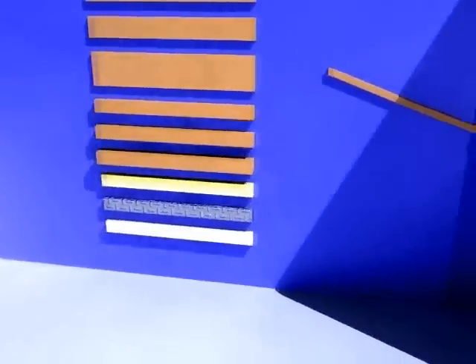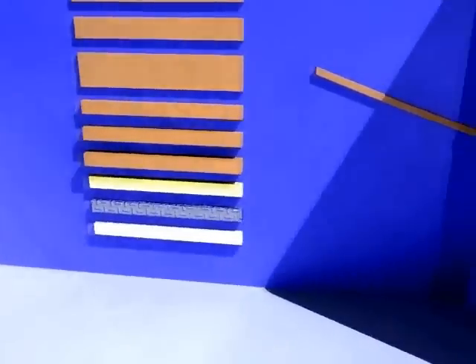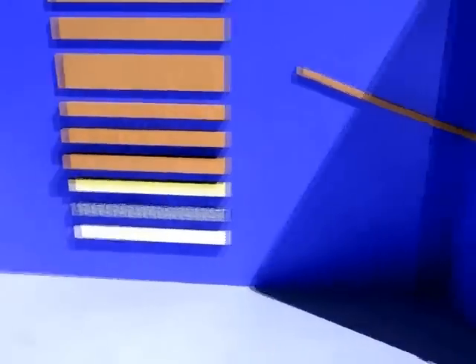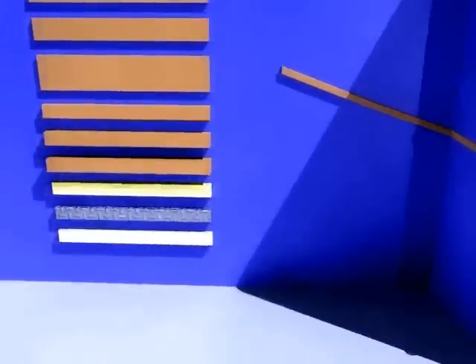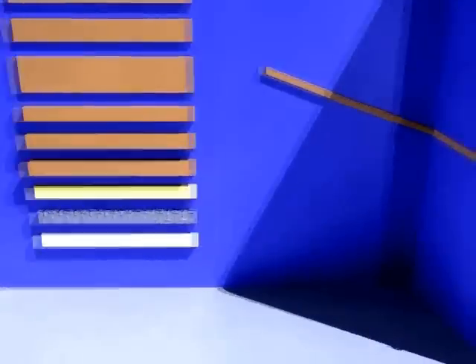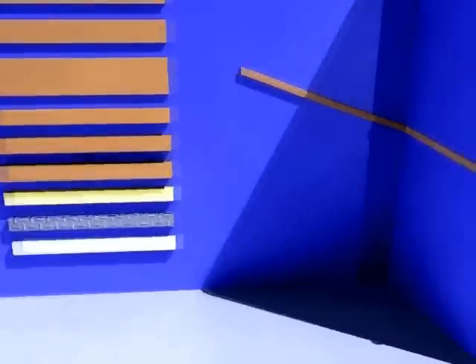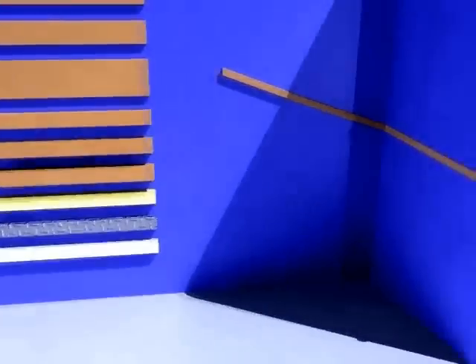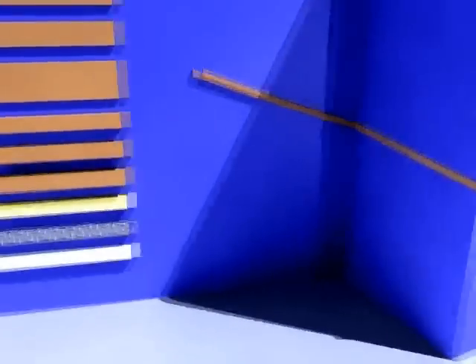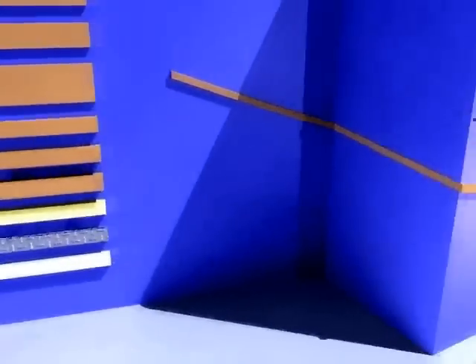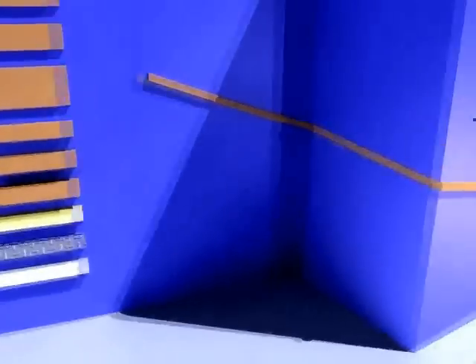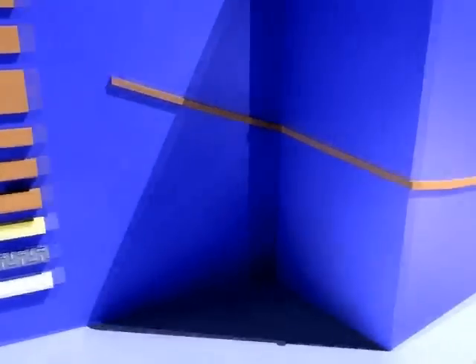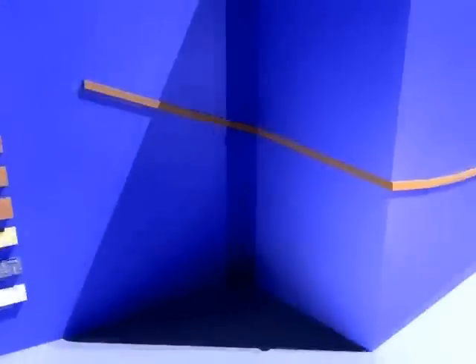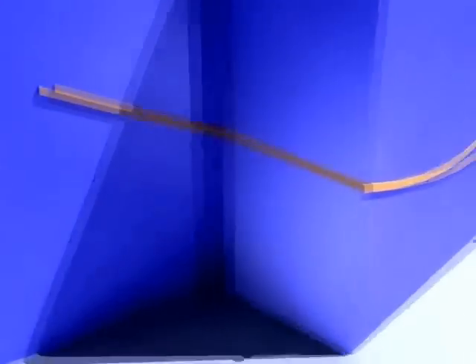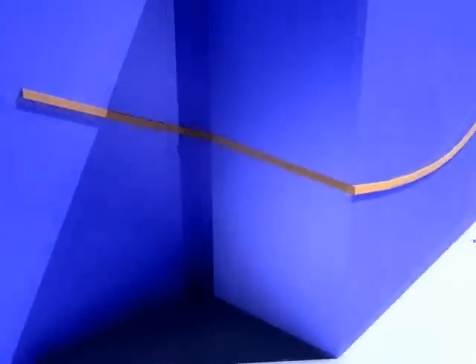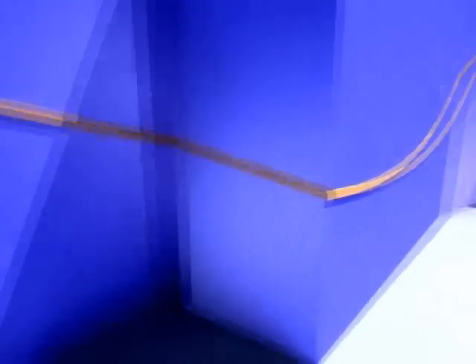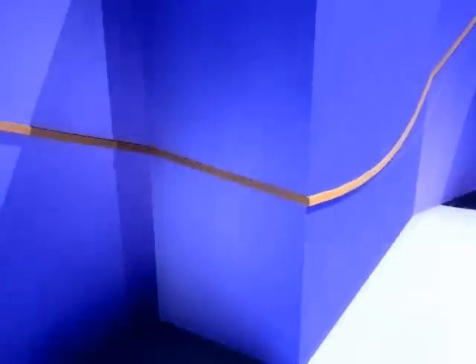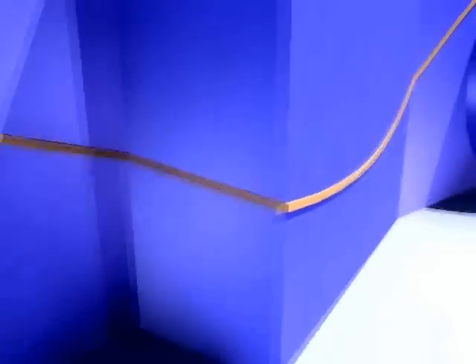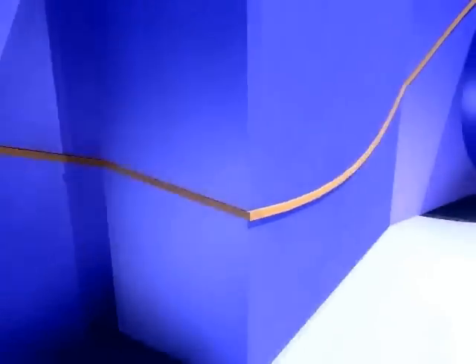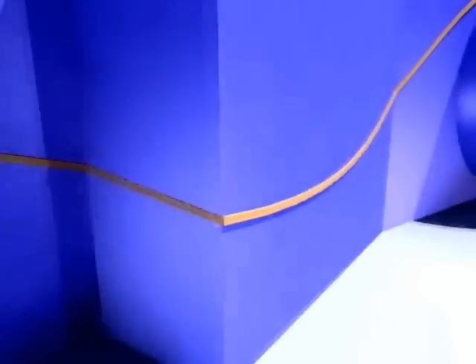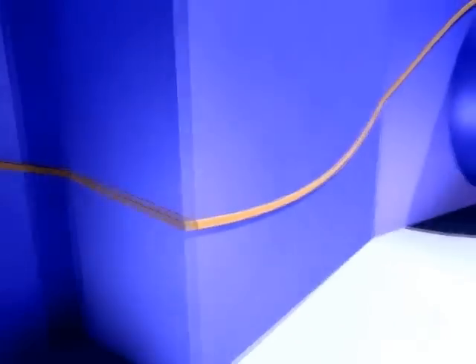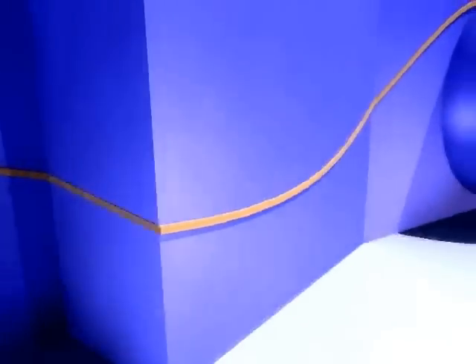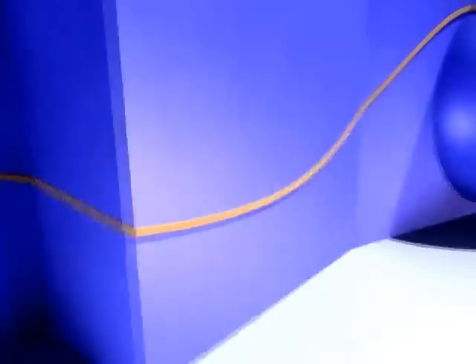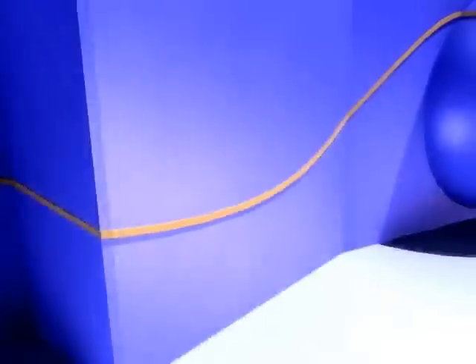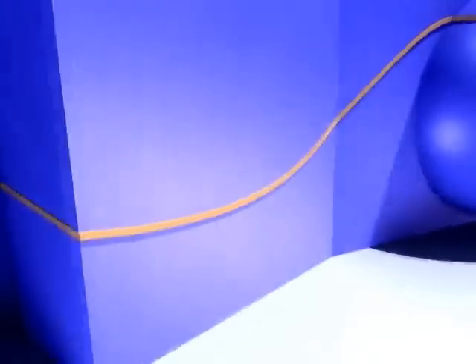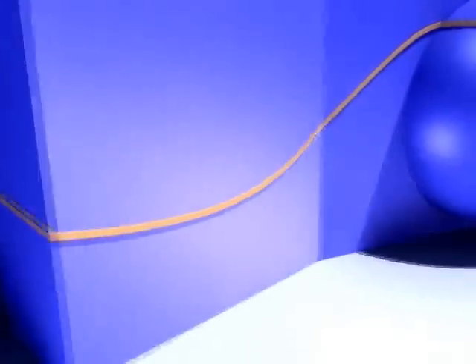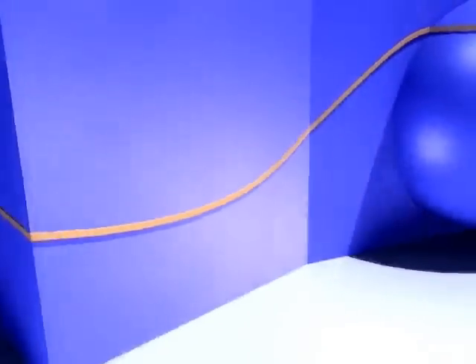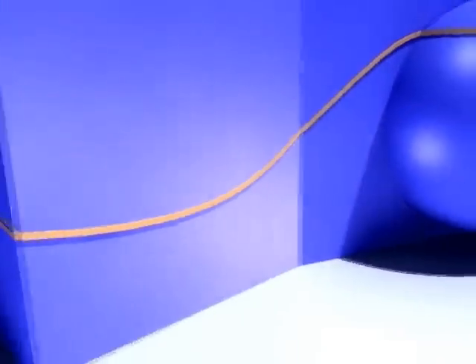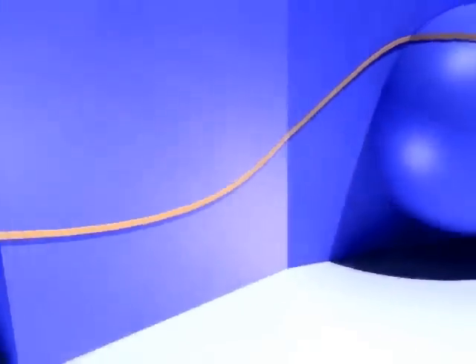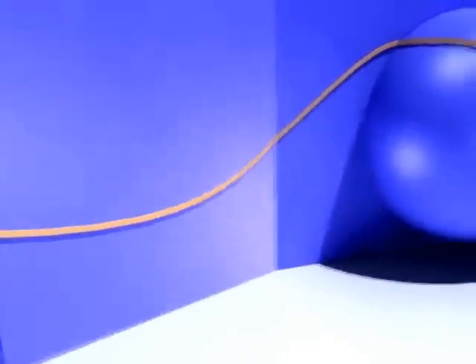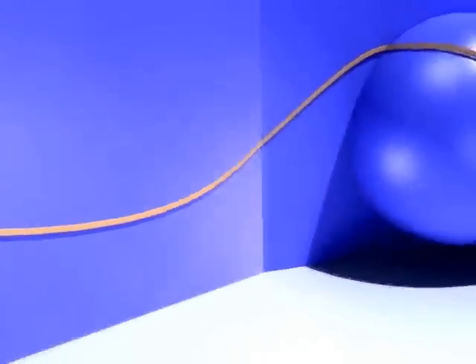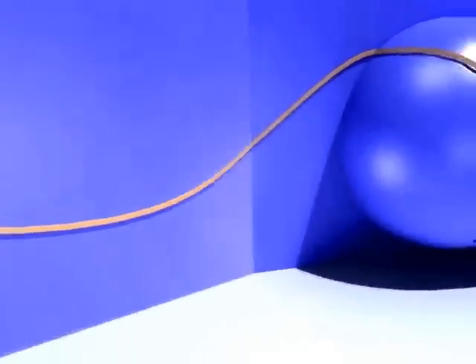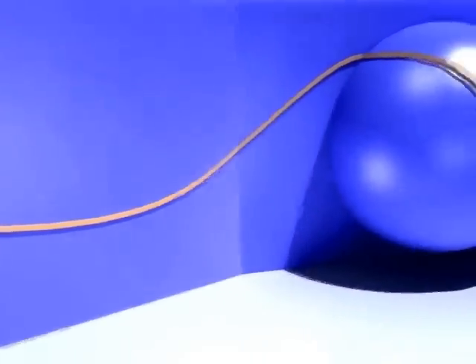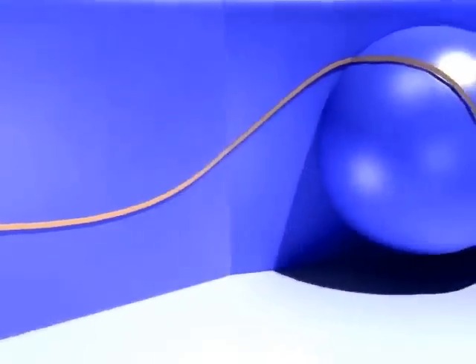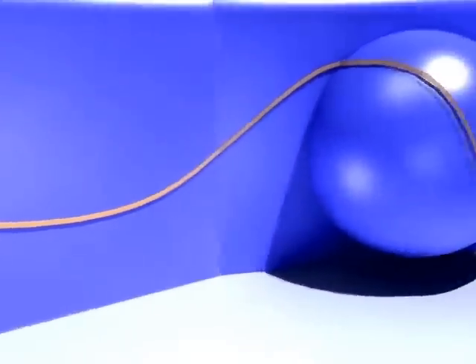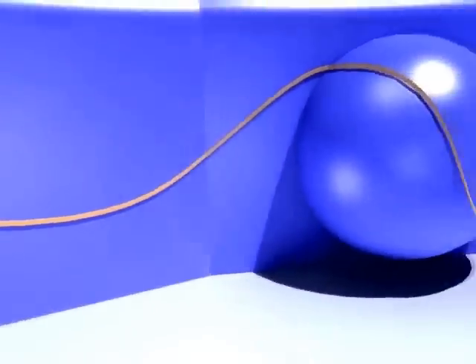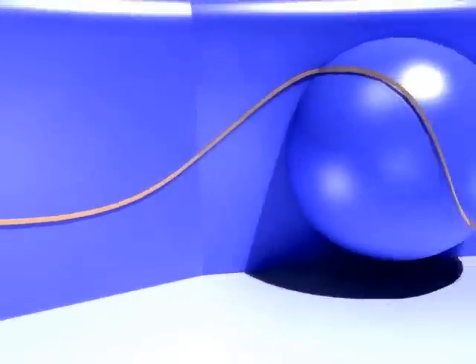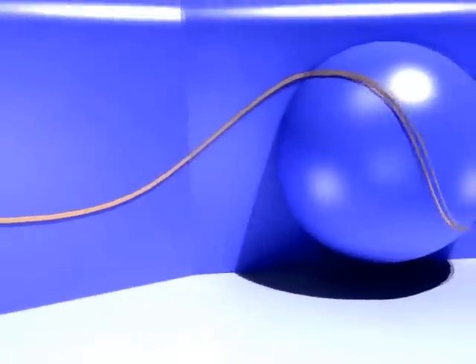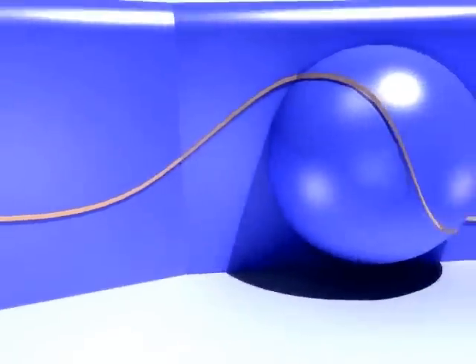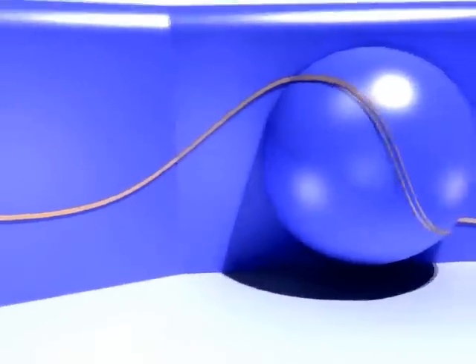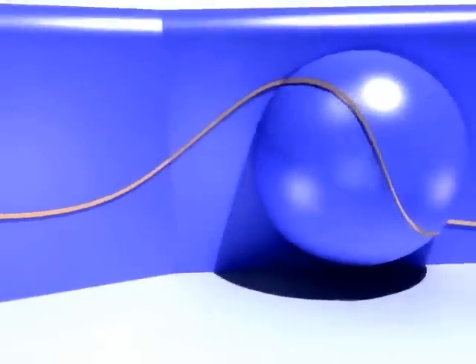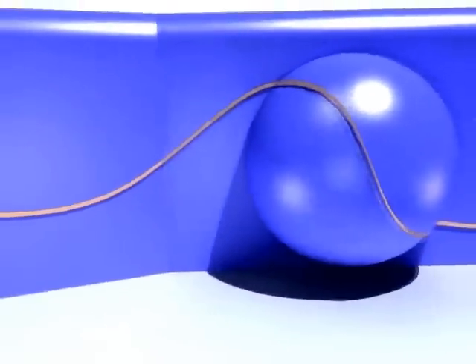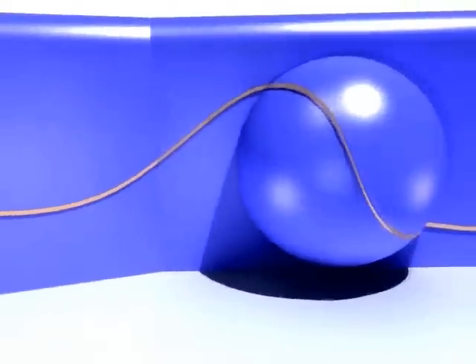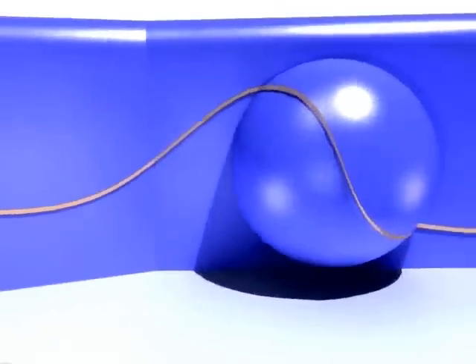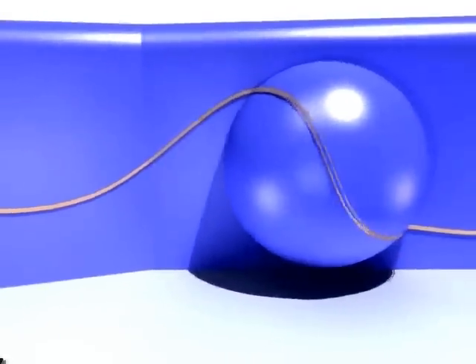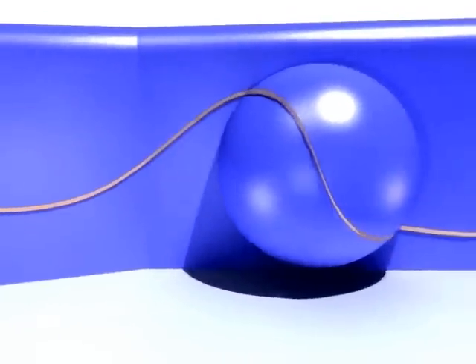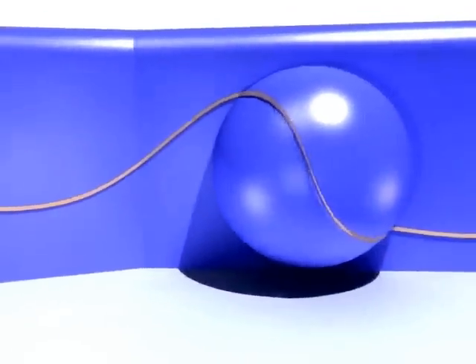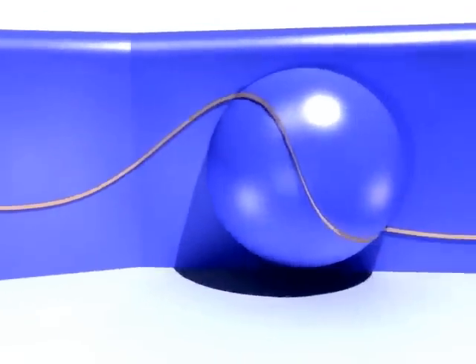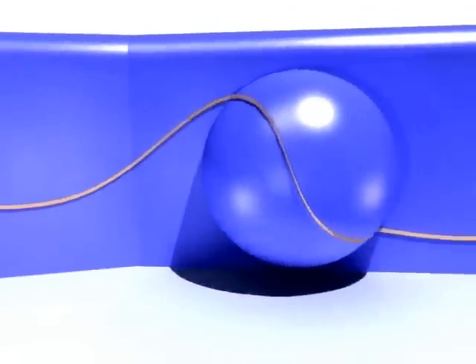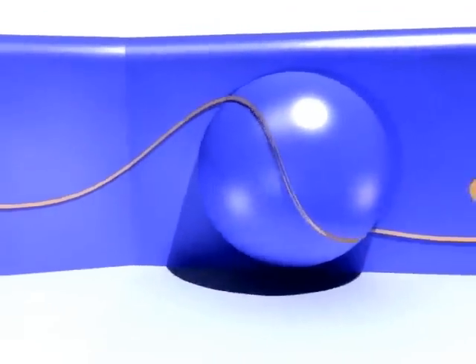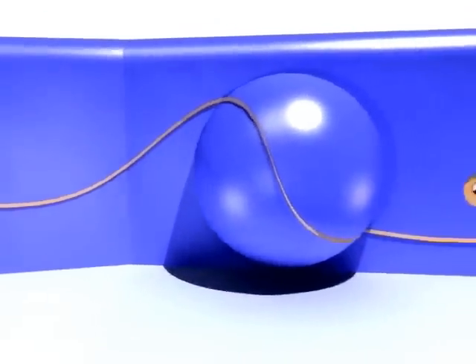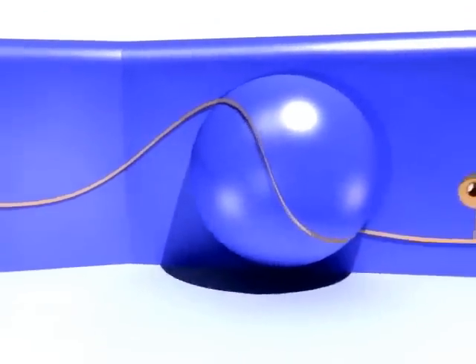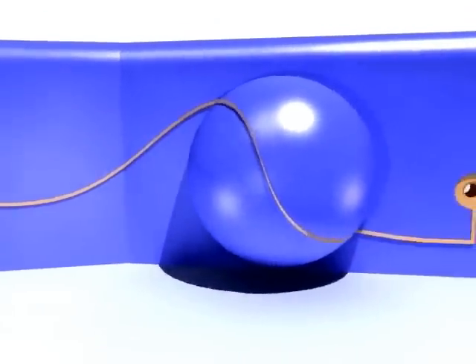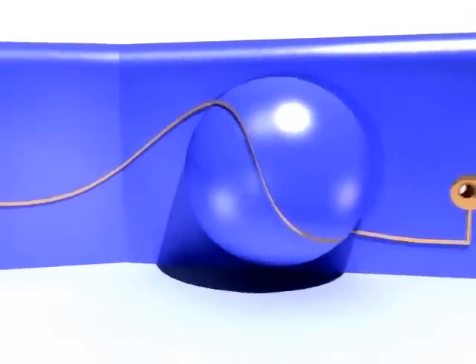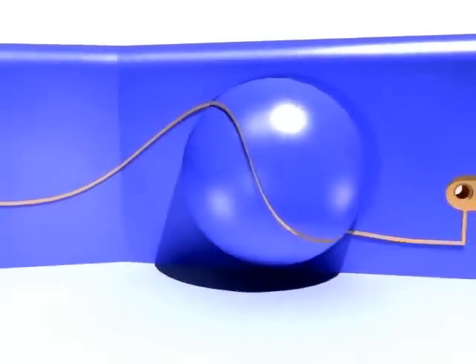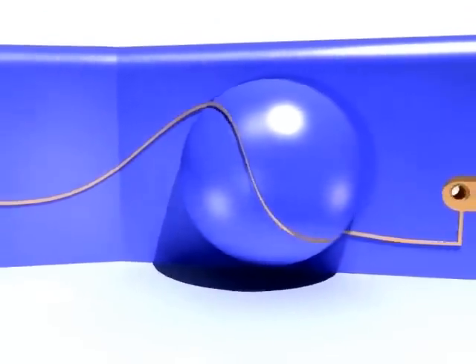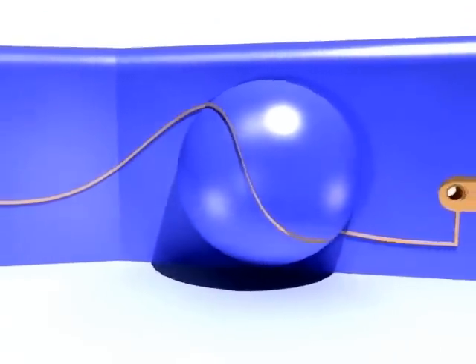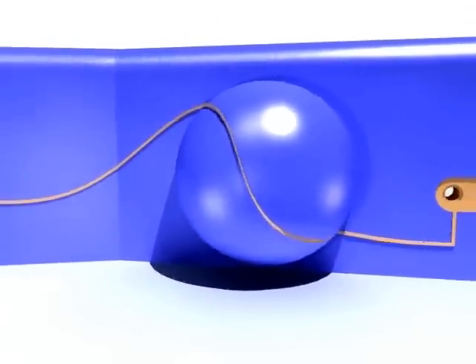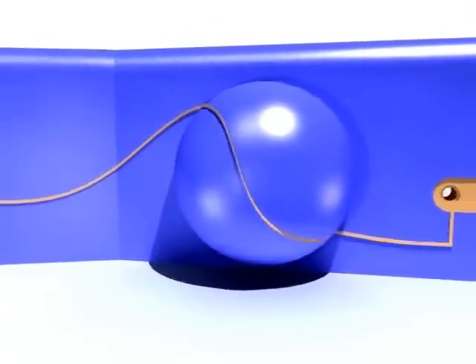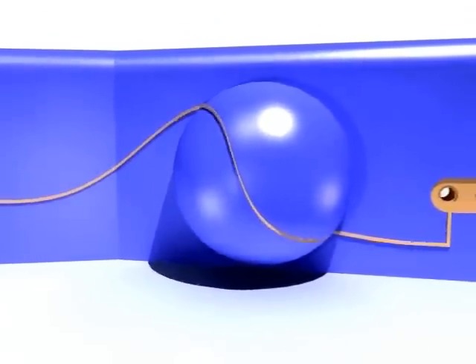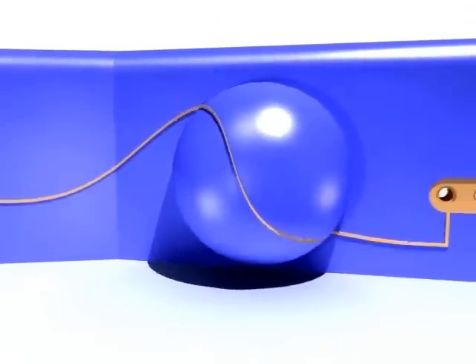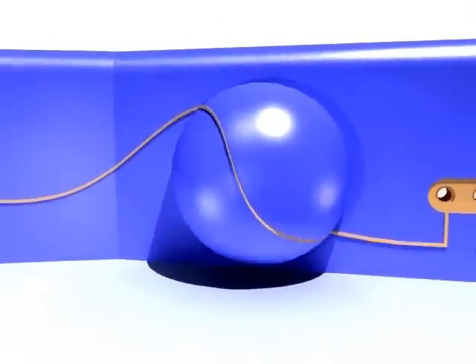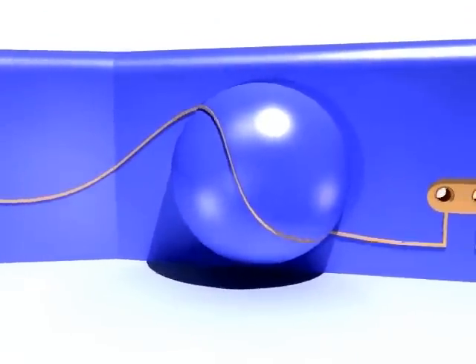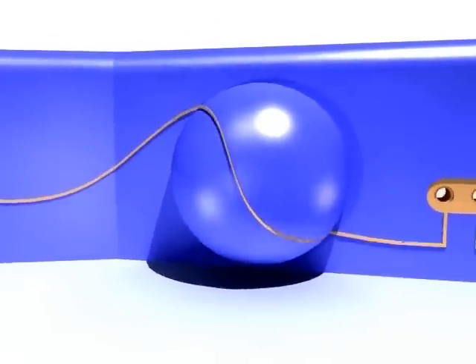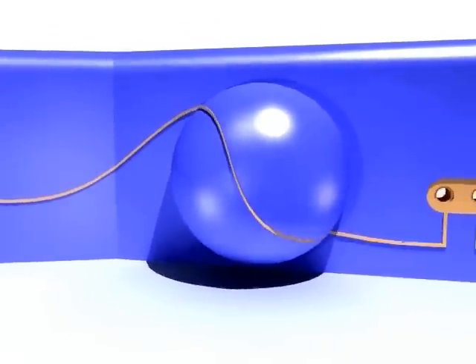It's no problem to create tracks around sharp edges or over double-curved surfaces, but the laser processing takes more time then.